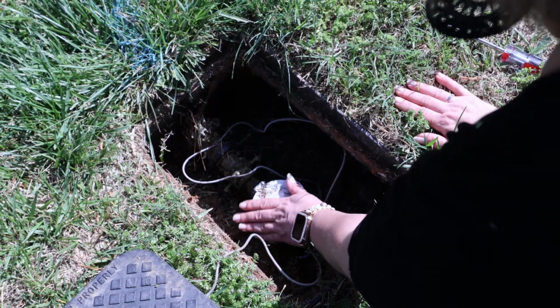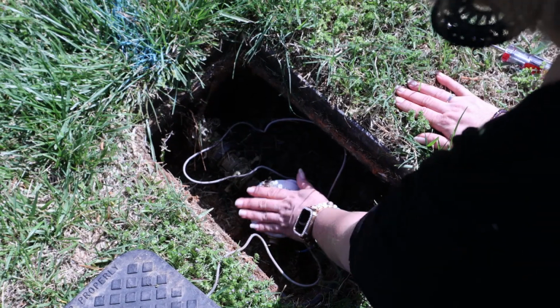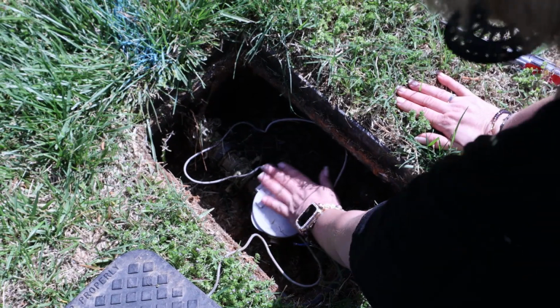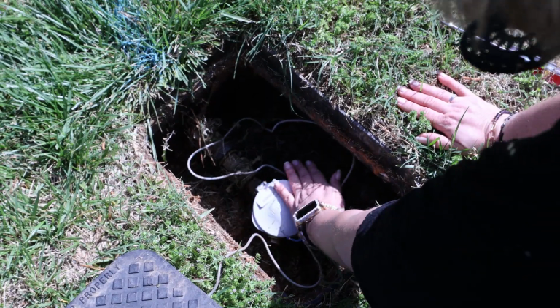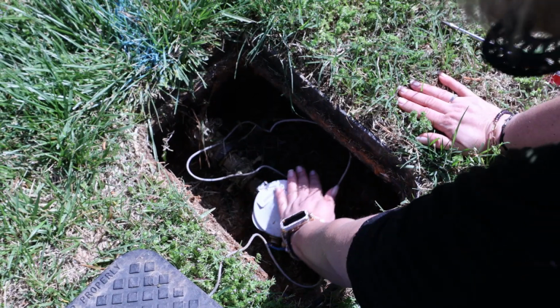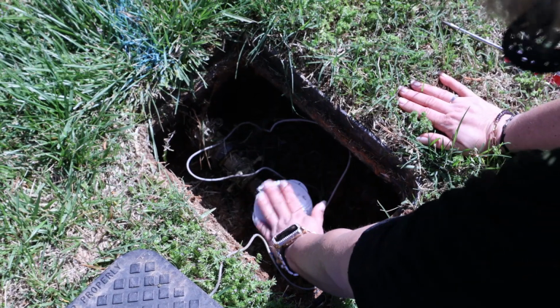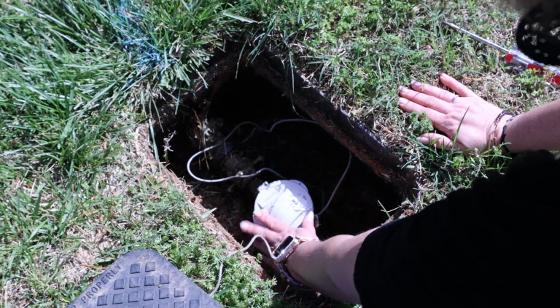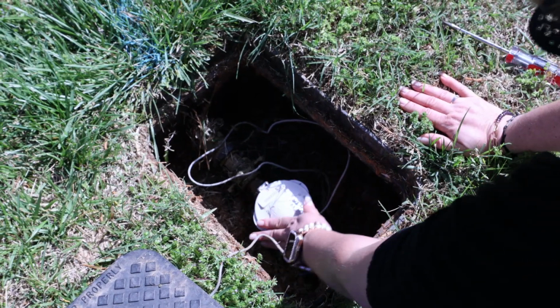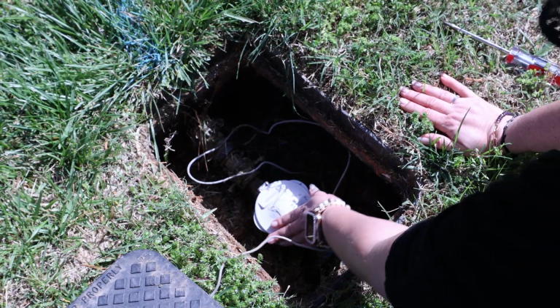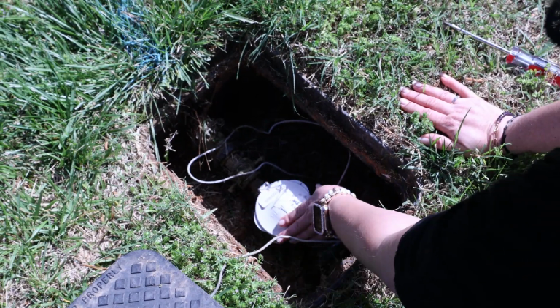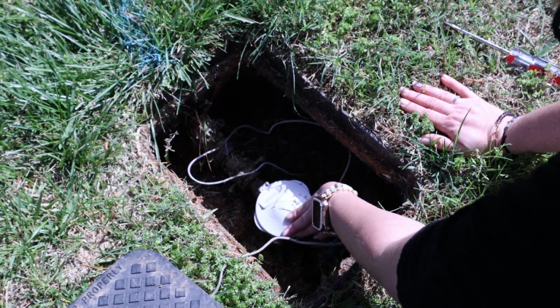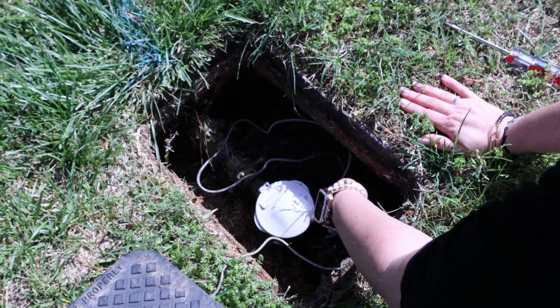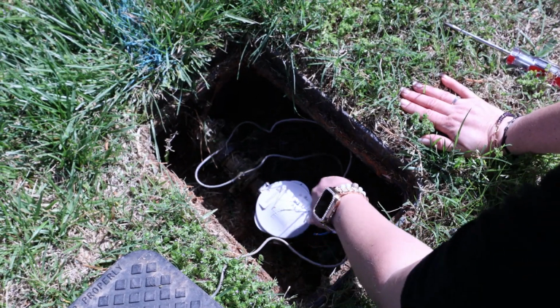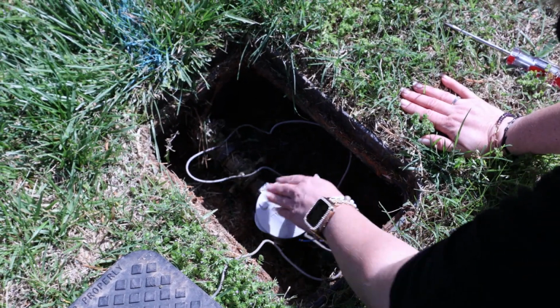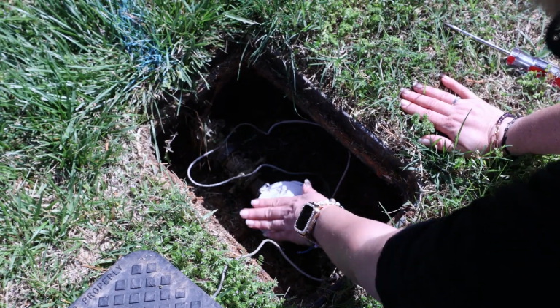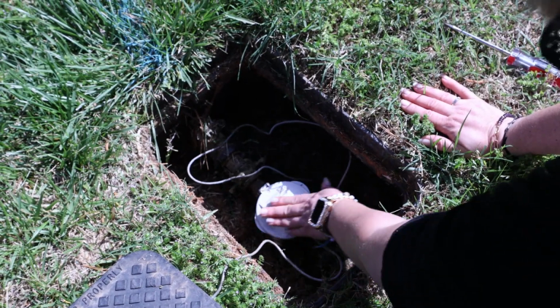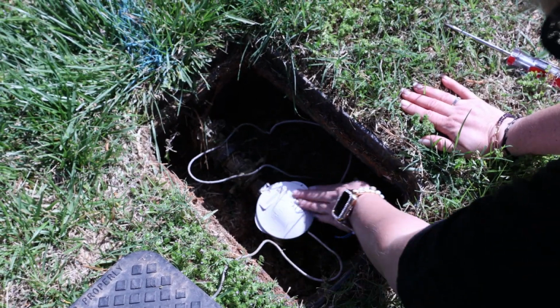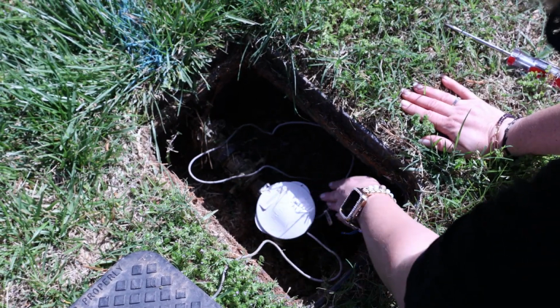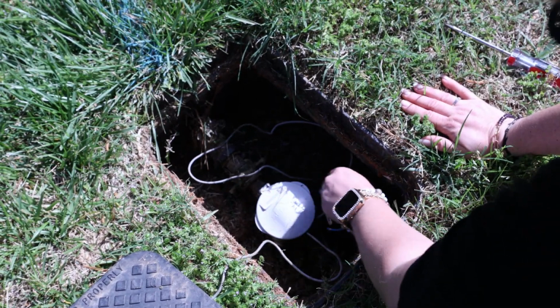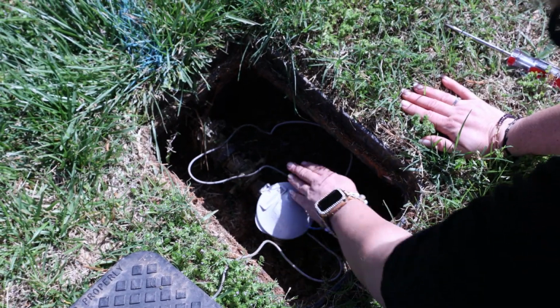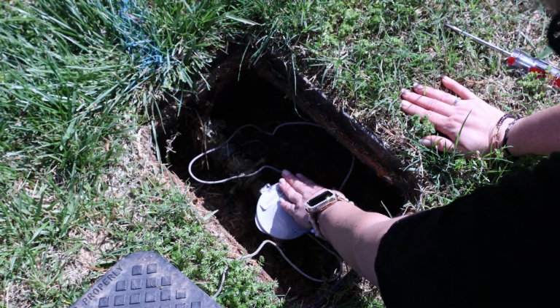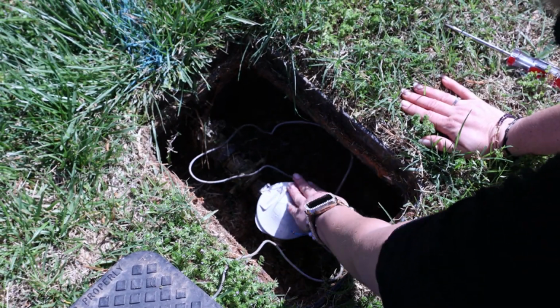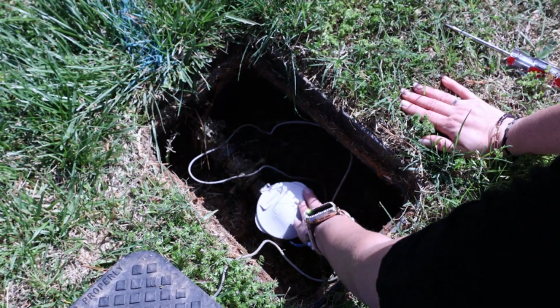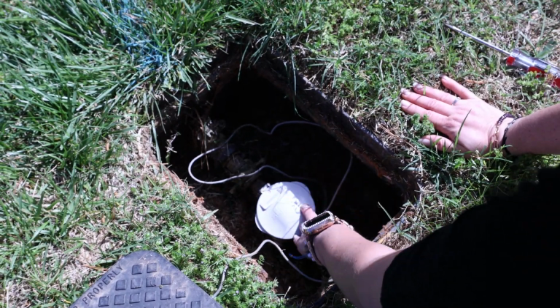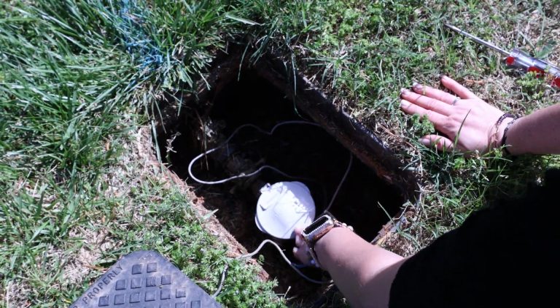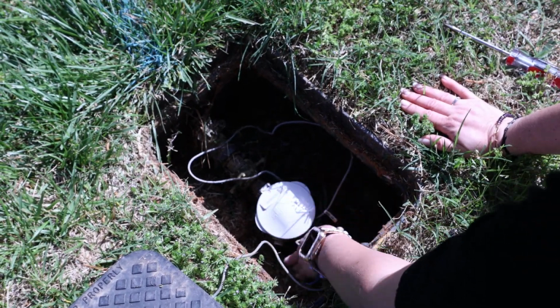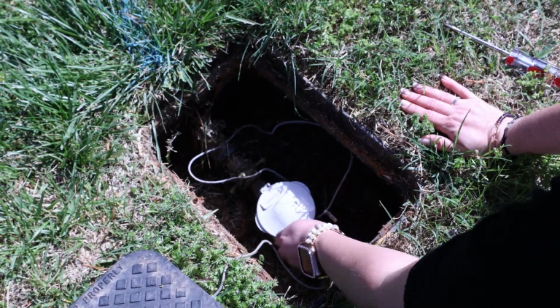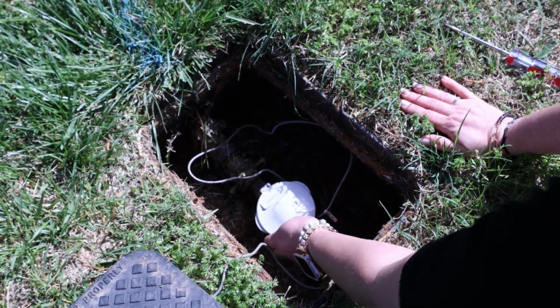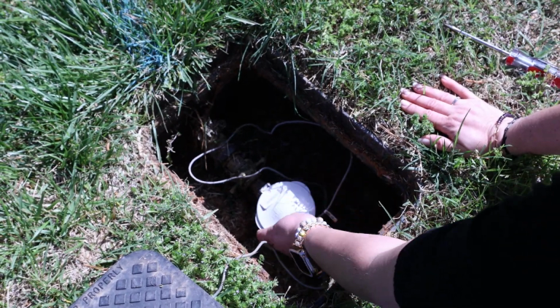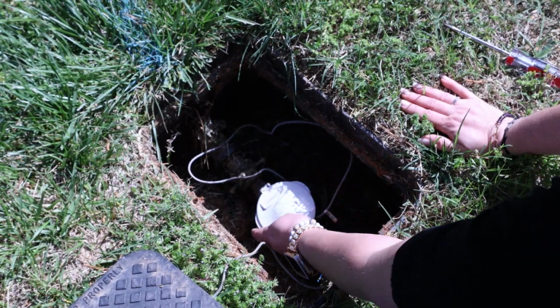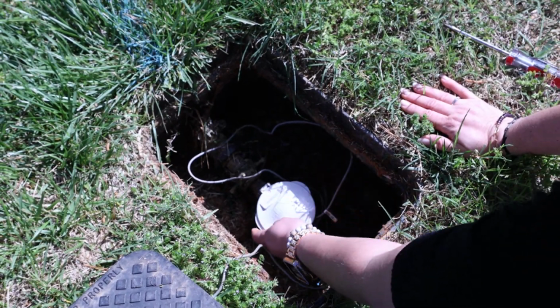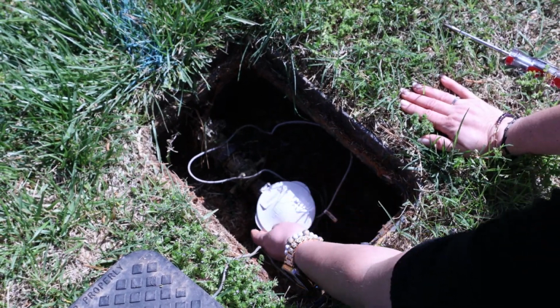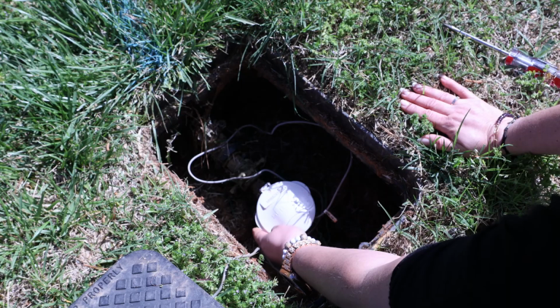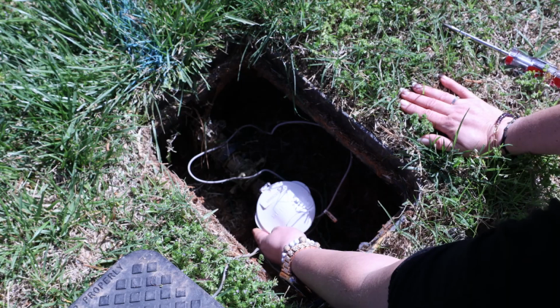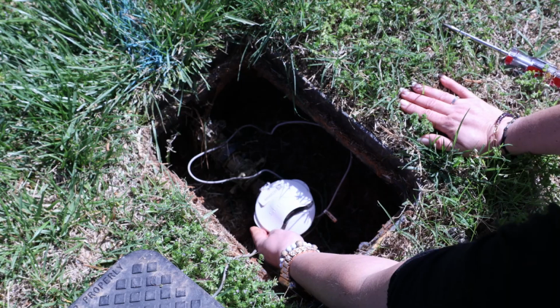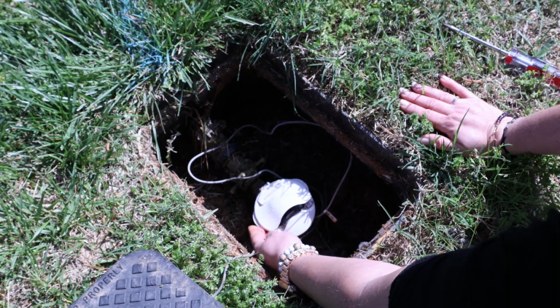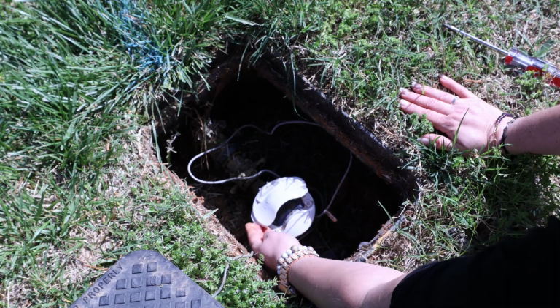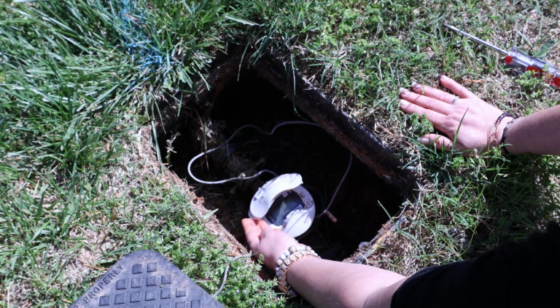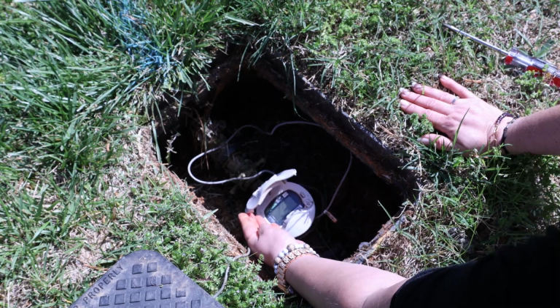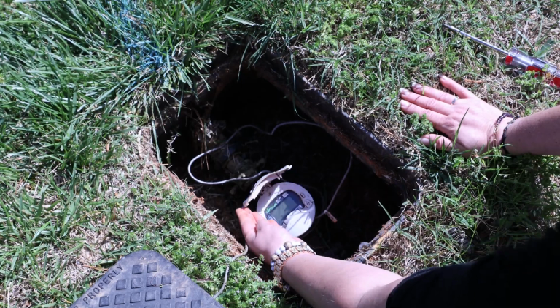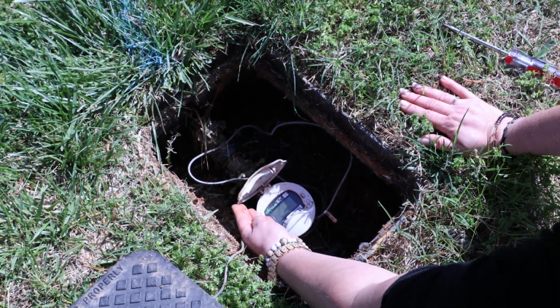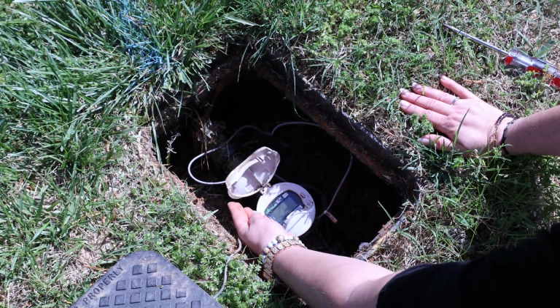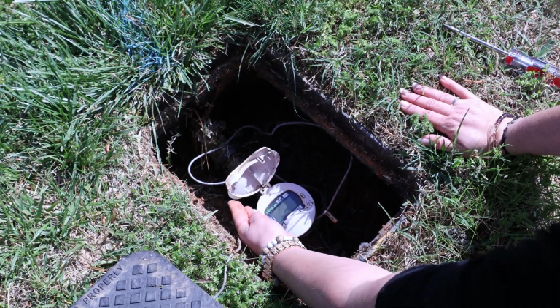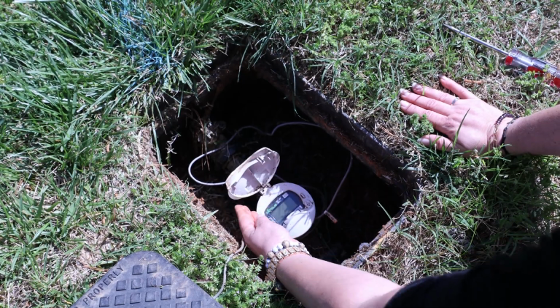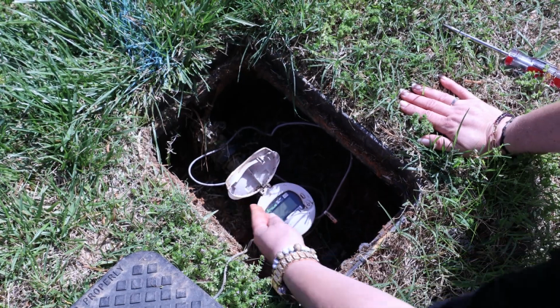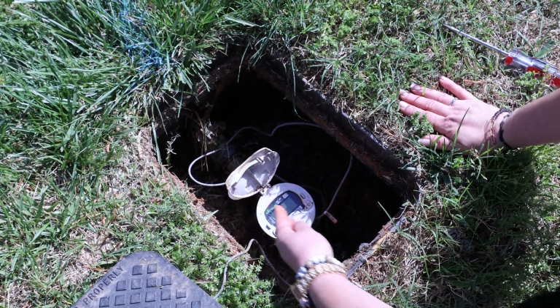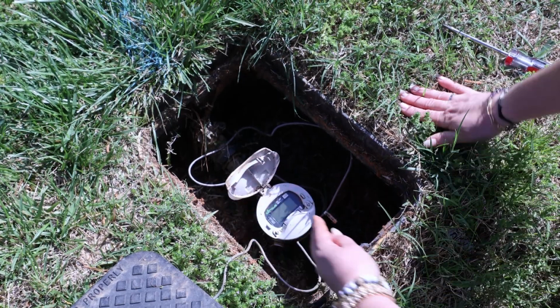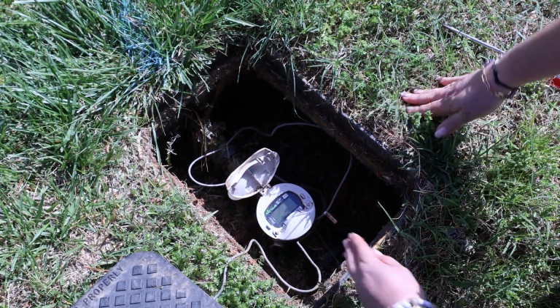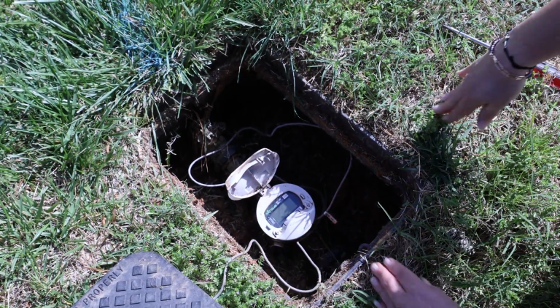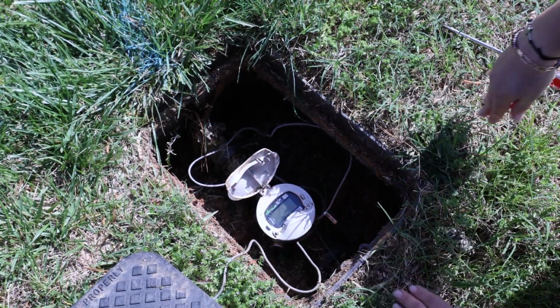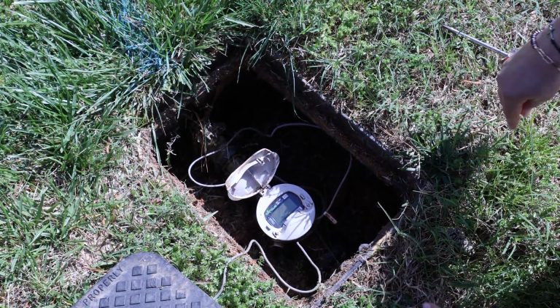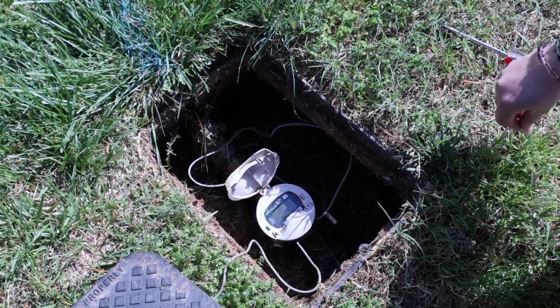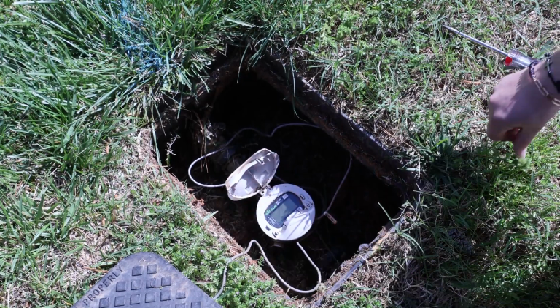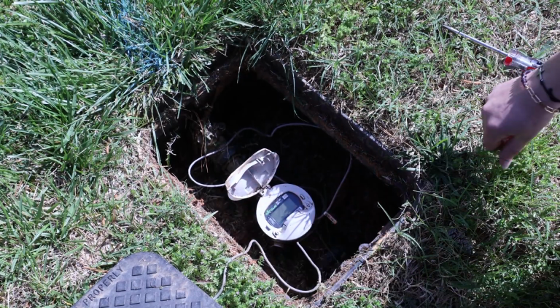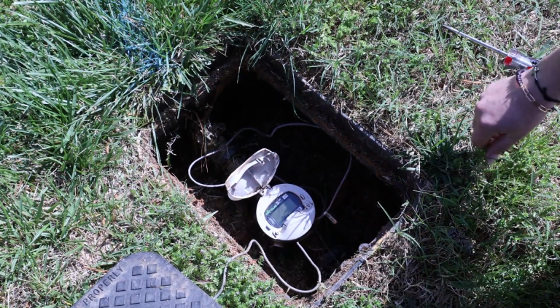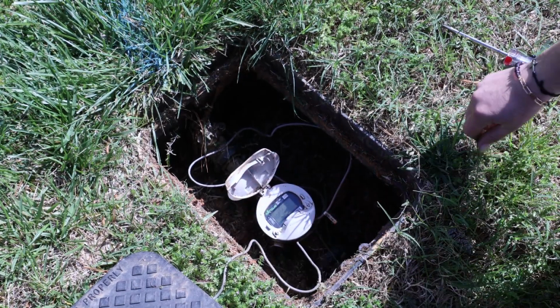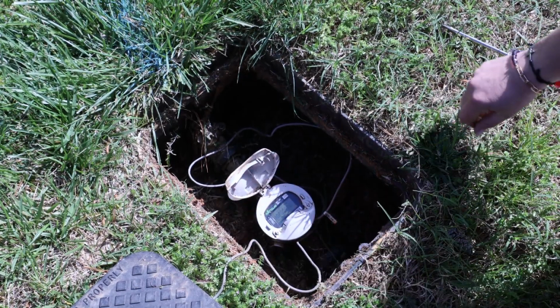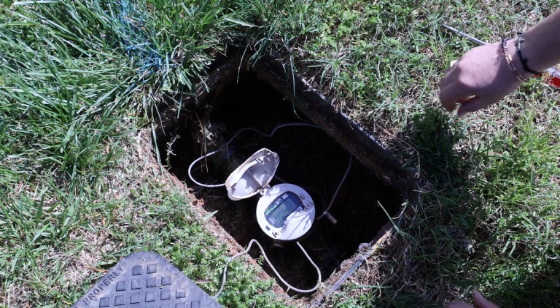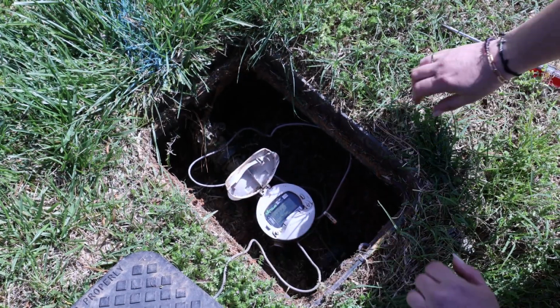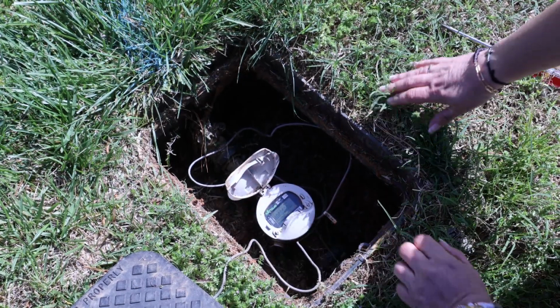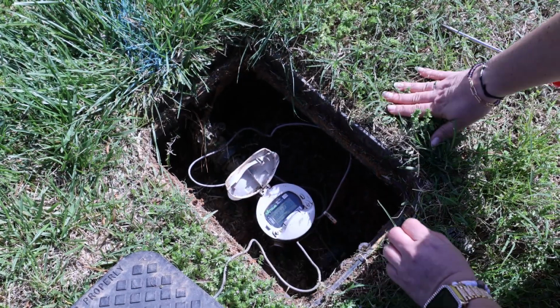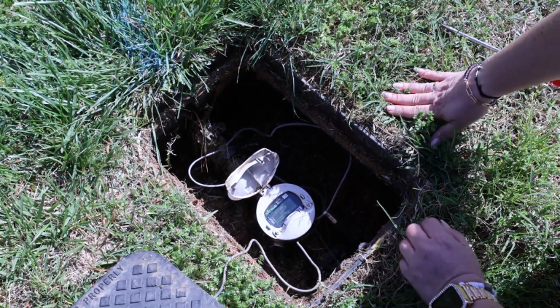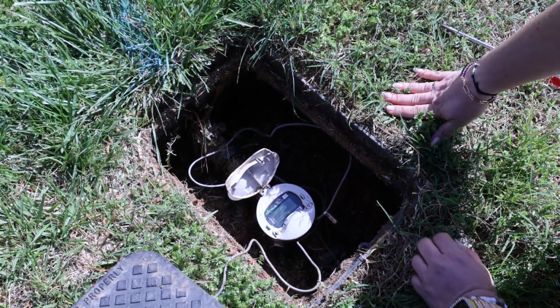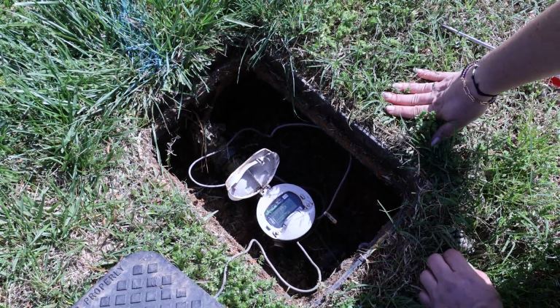Since they are underground, you may see some dirt inside your meter box. Just brush it aside if needed to view your meter. Flip the meter cover open to view the dial.